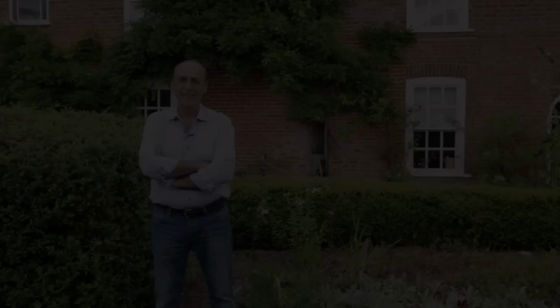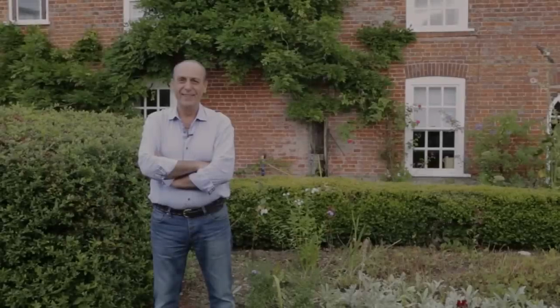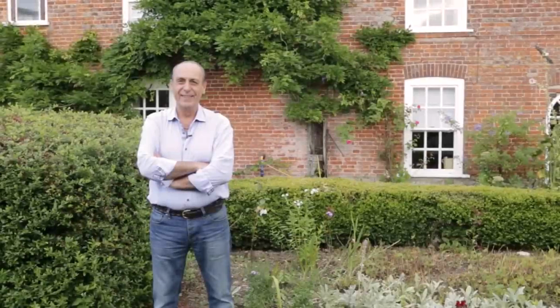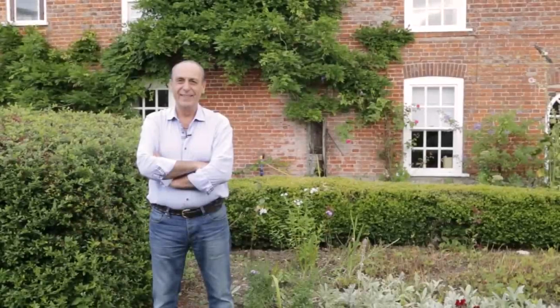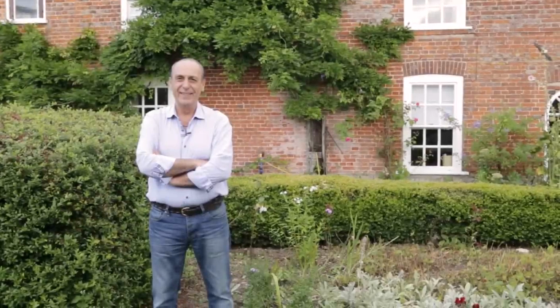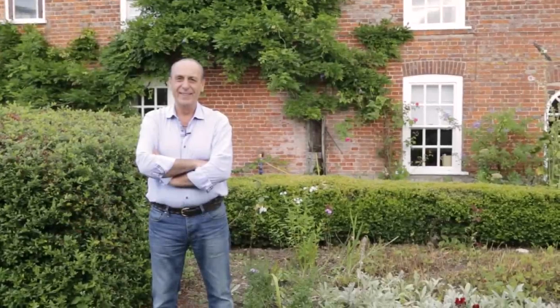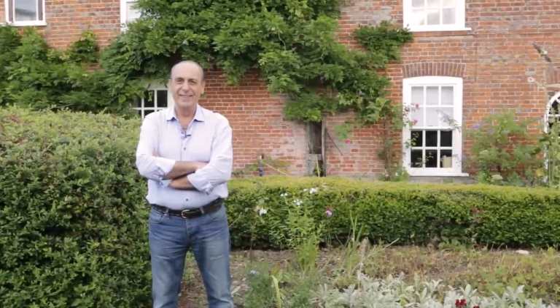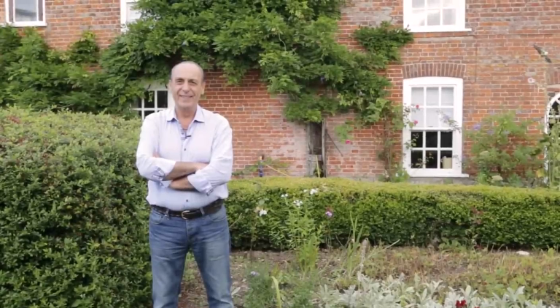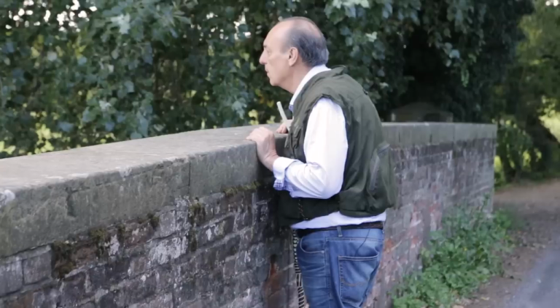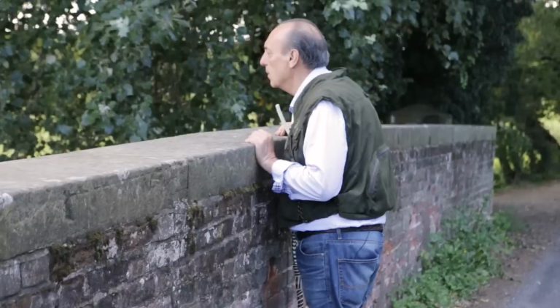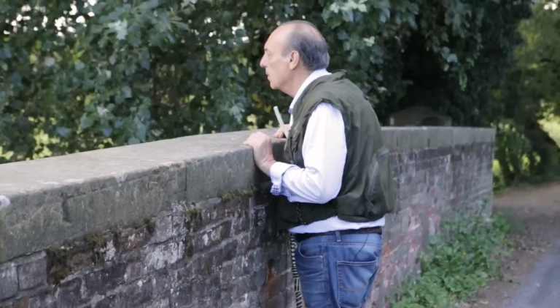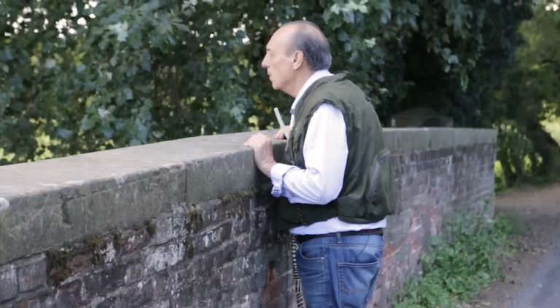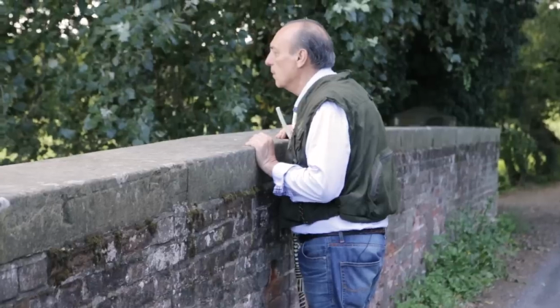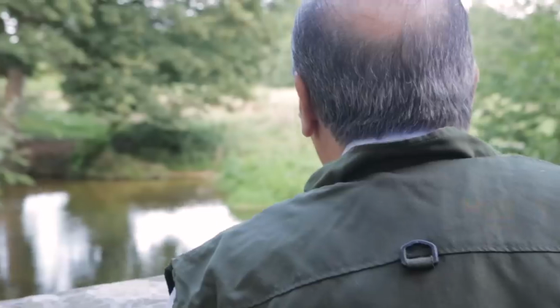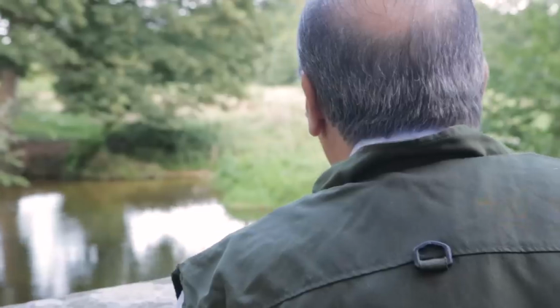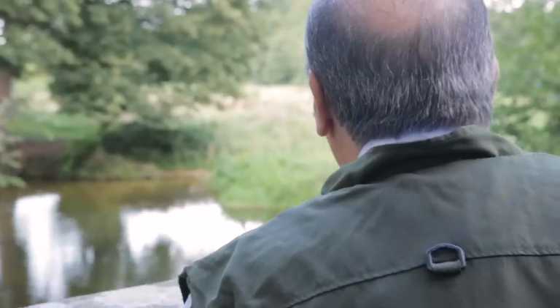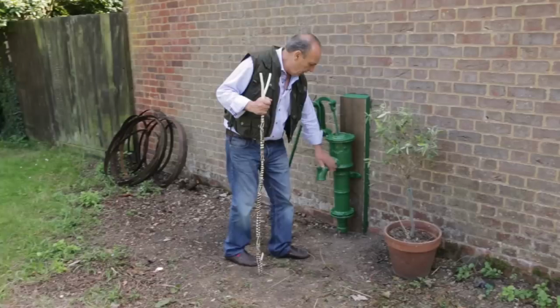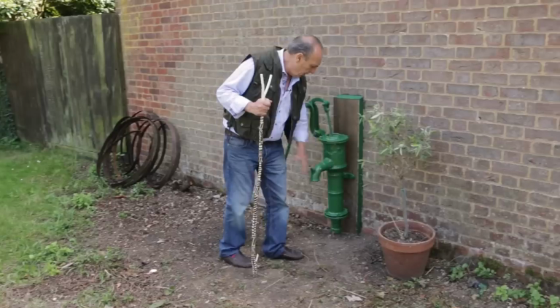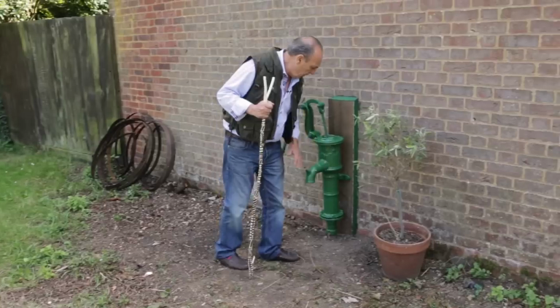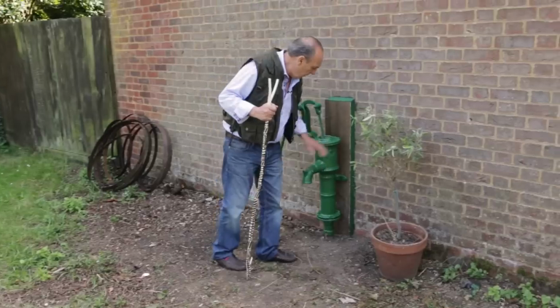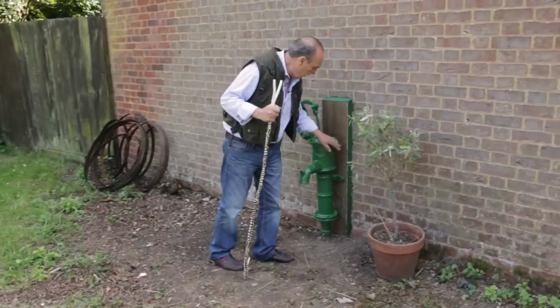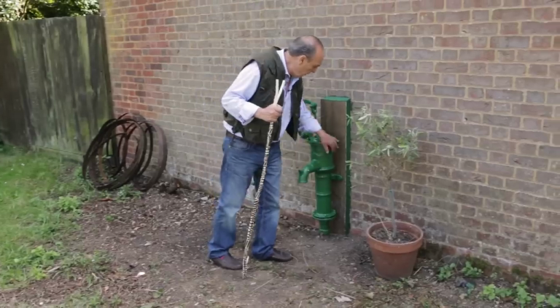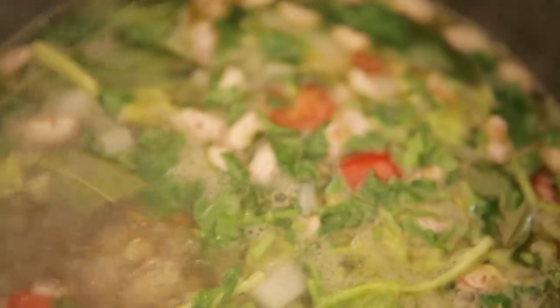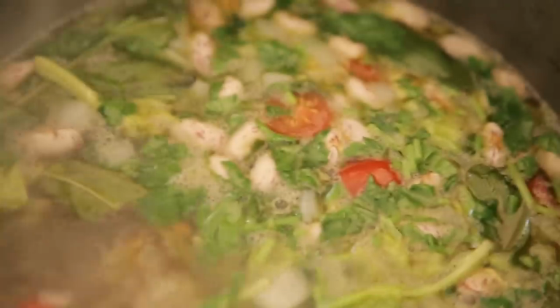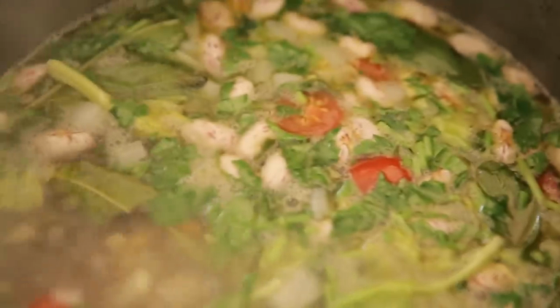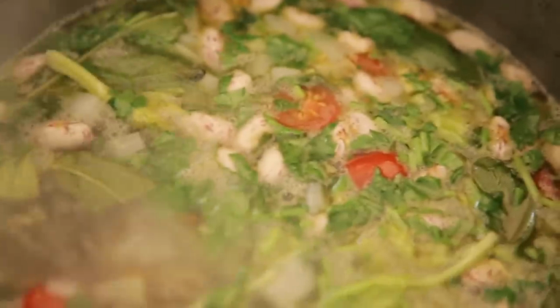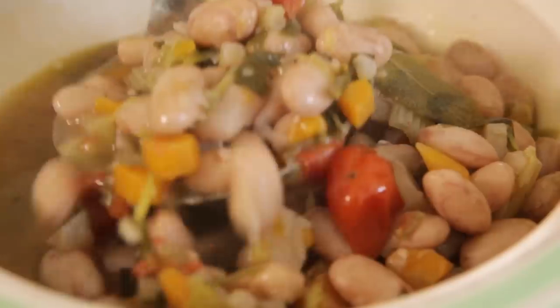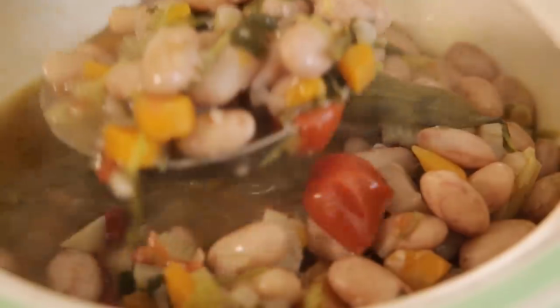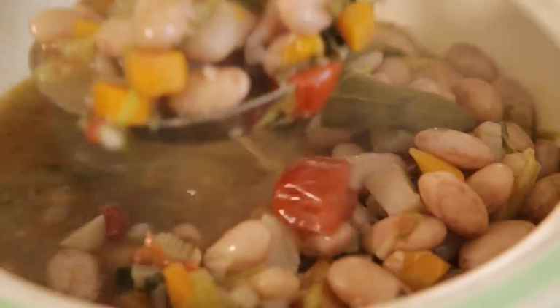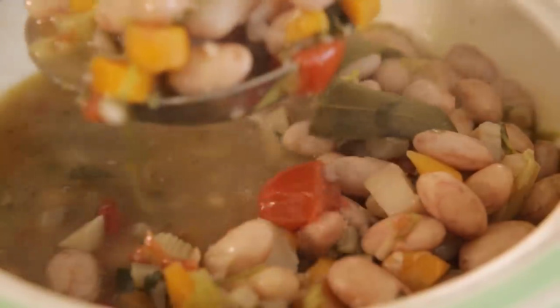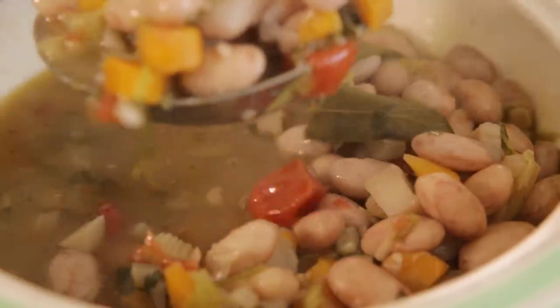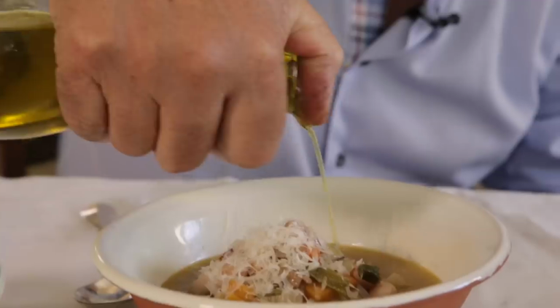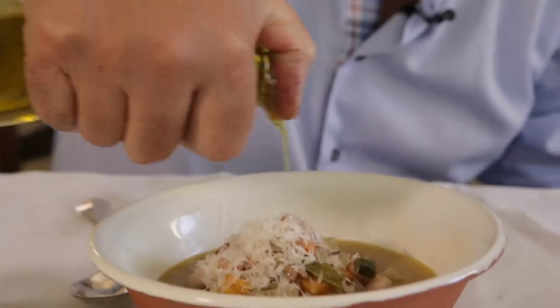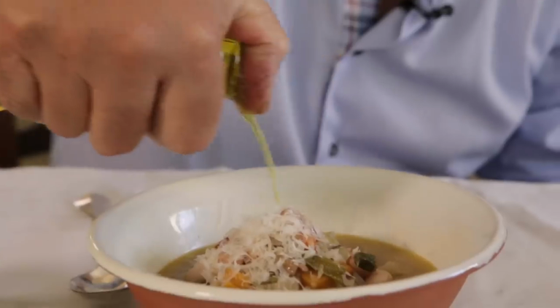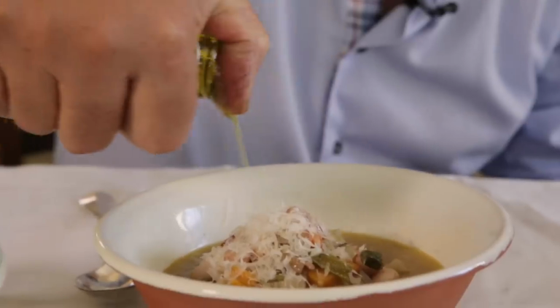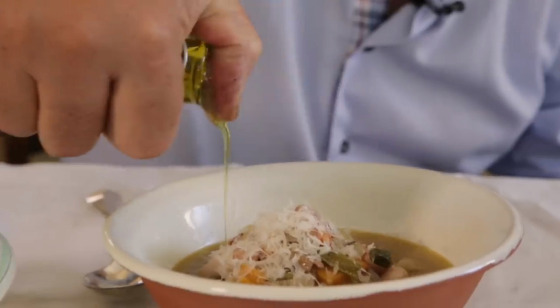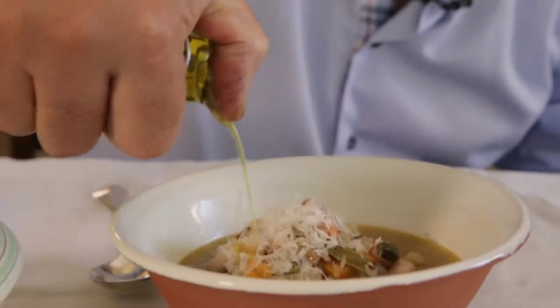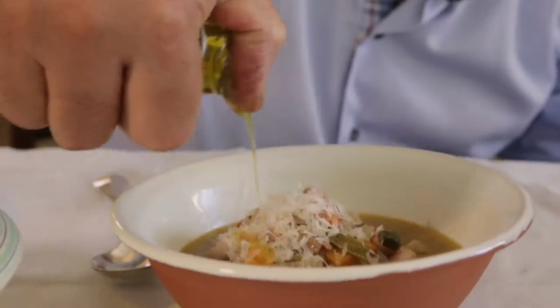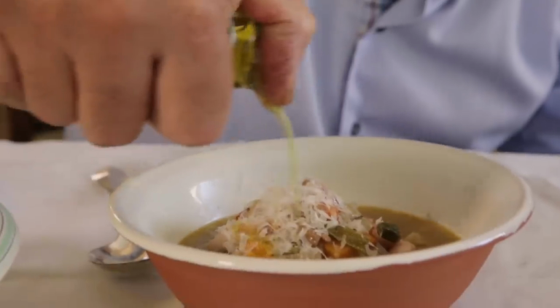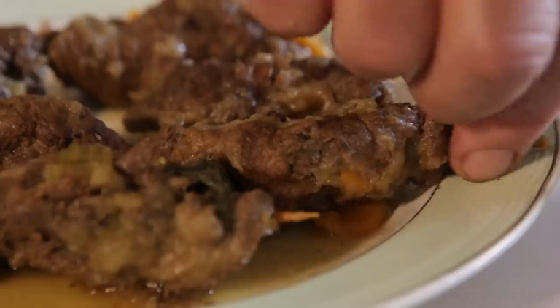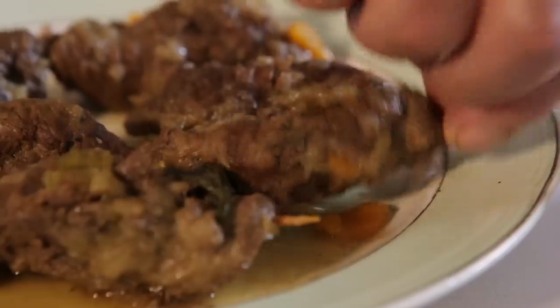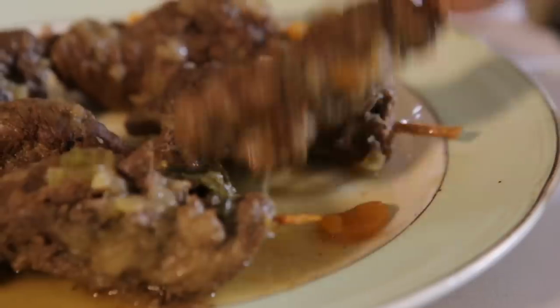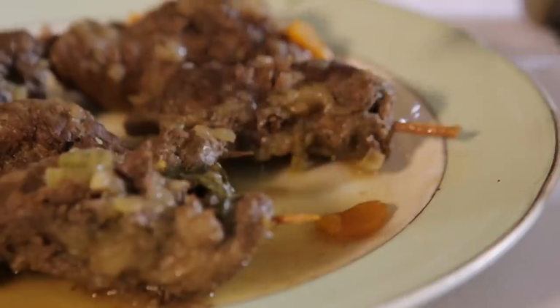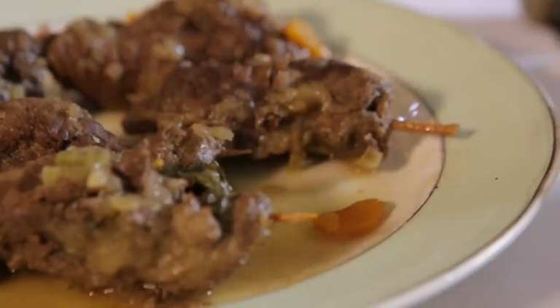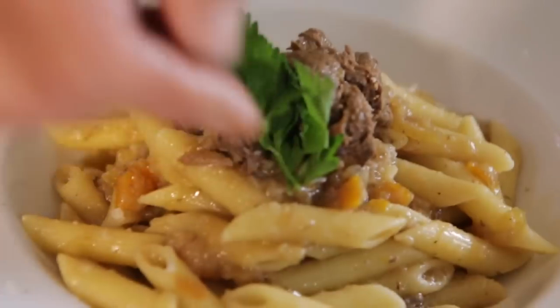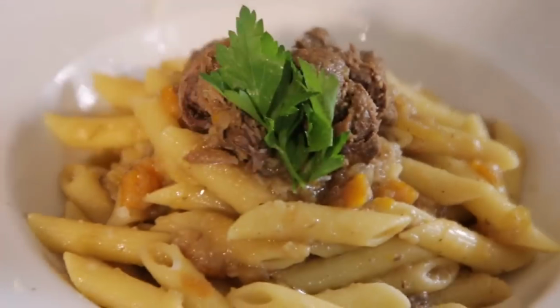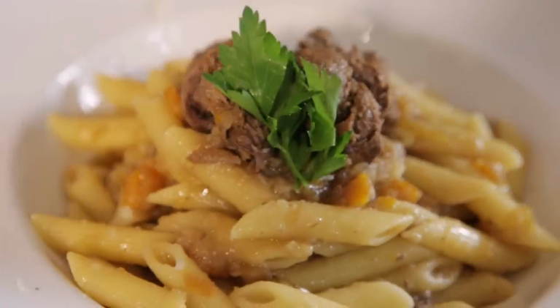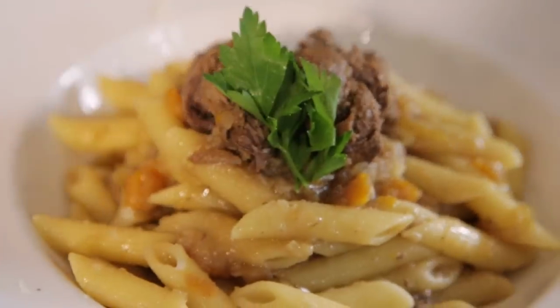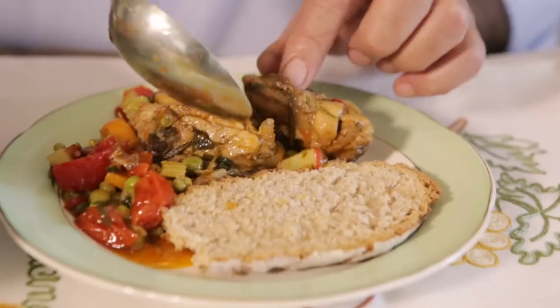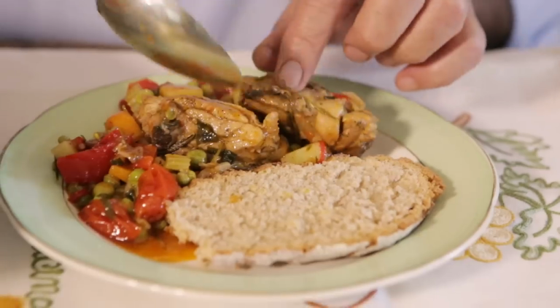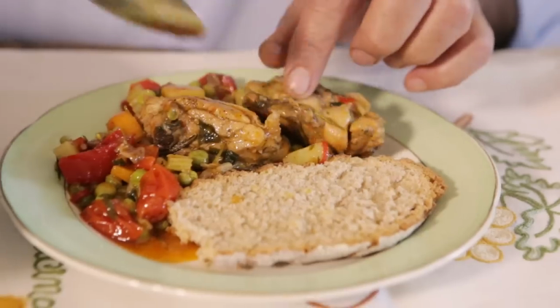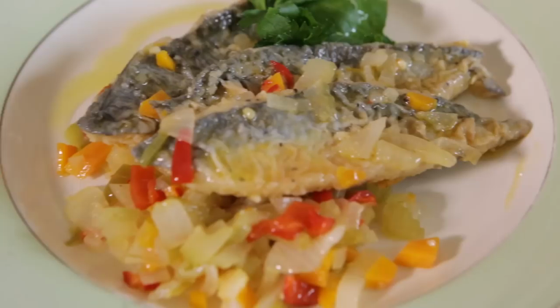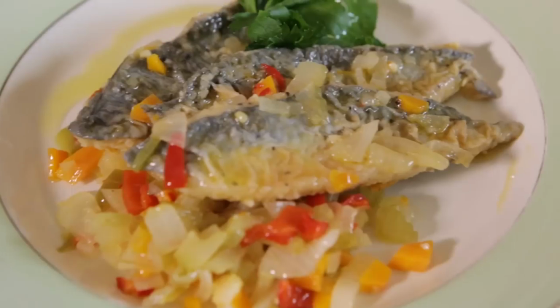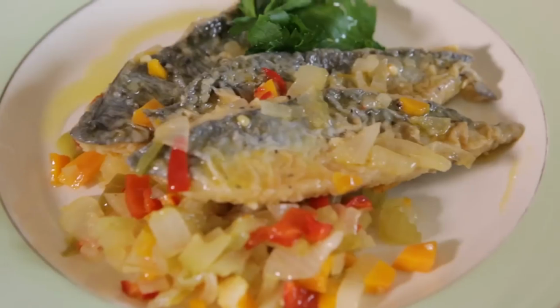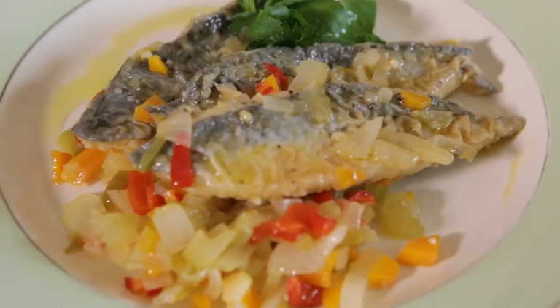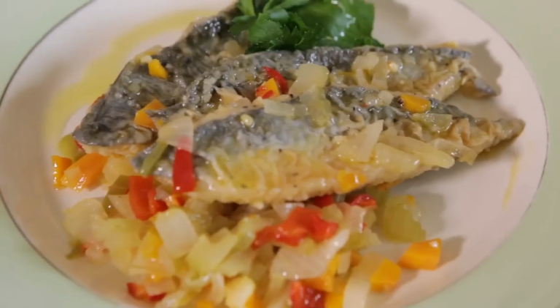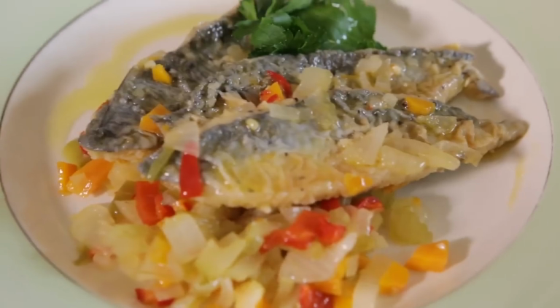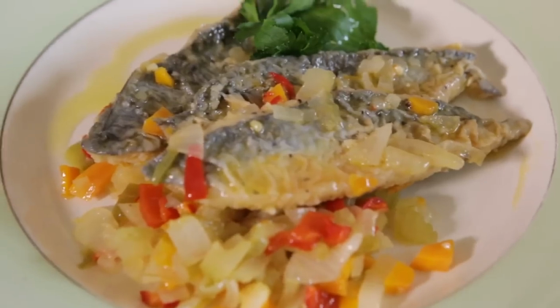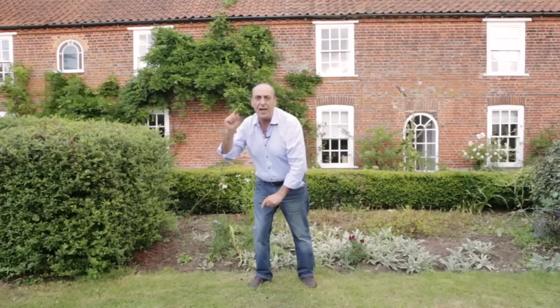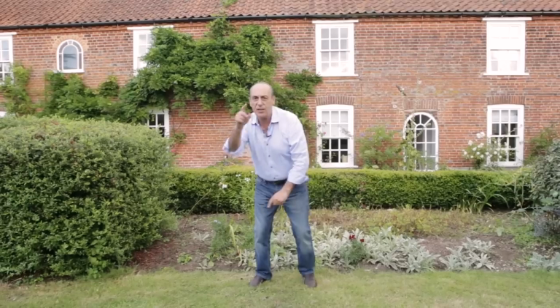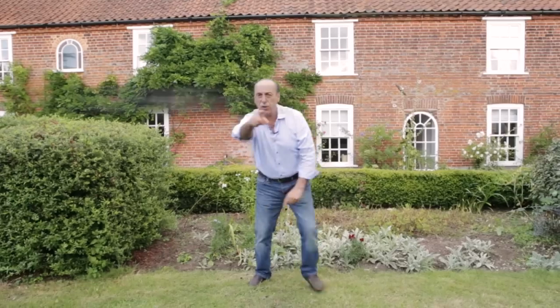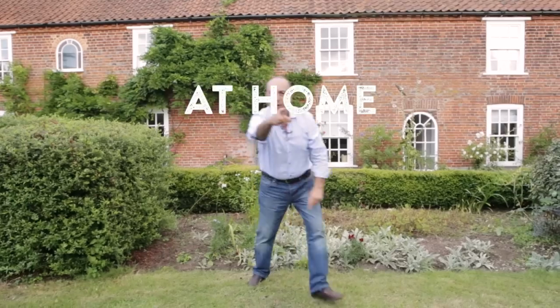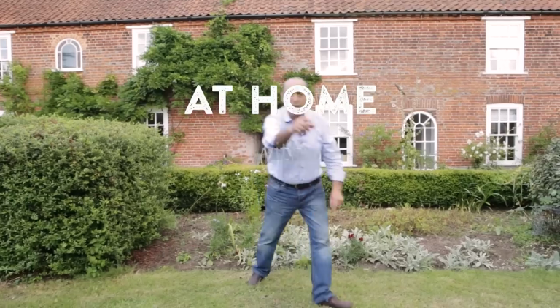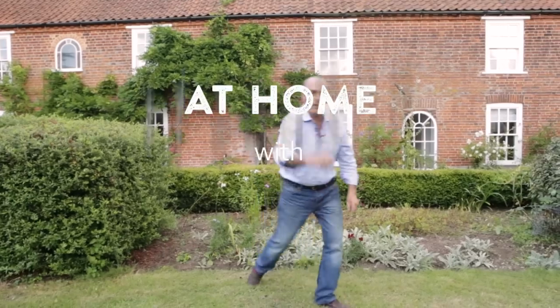This is my home and I'm going to show you how to cook some fantastic home cooking dish. You will love it! Let's do it!